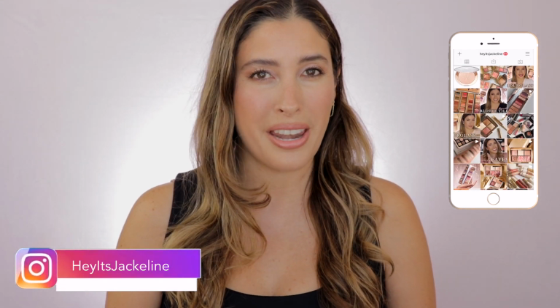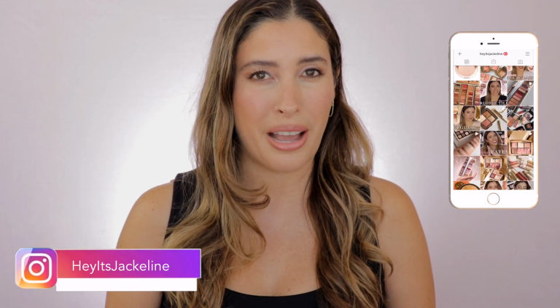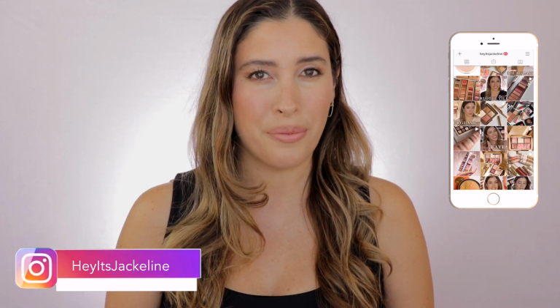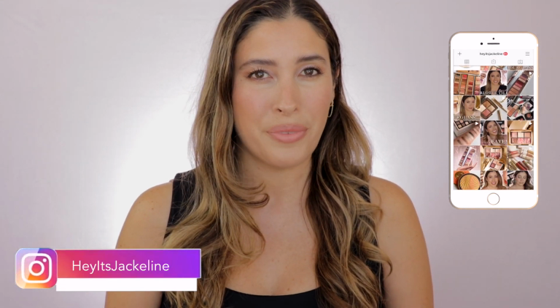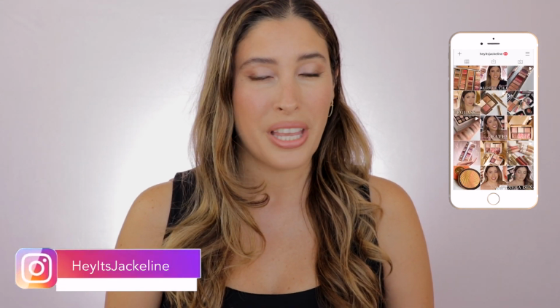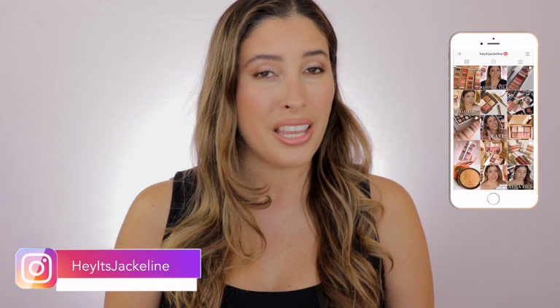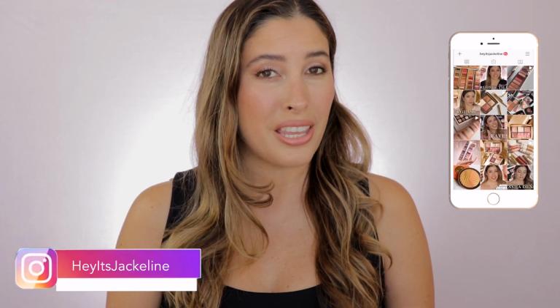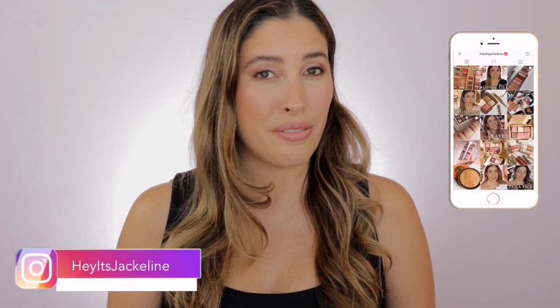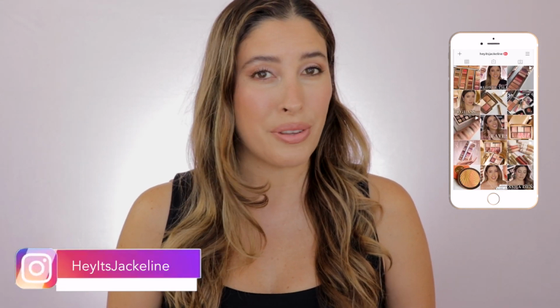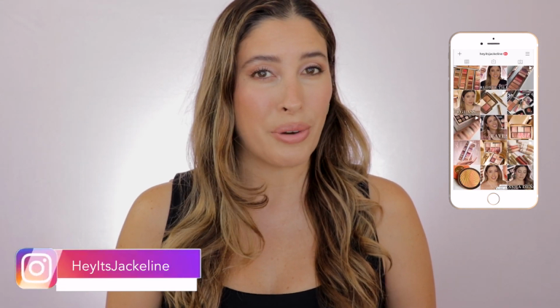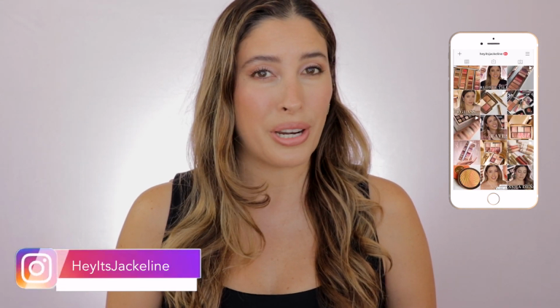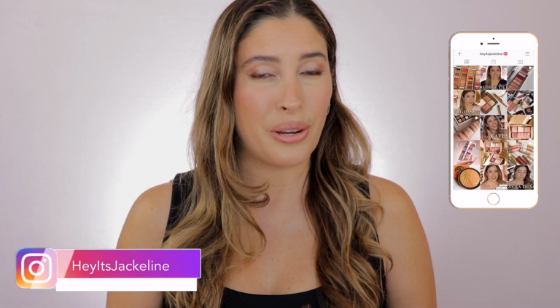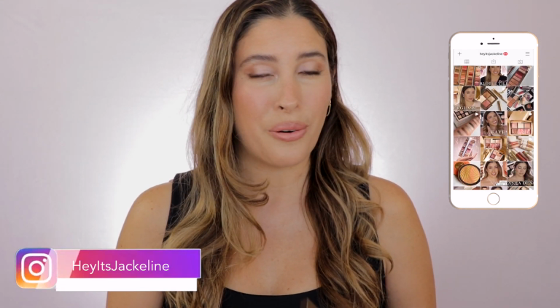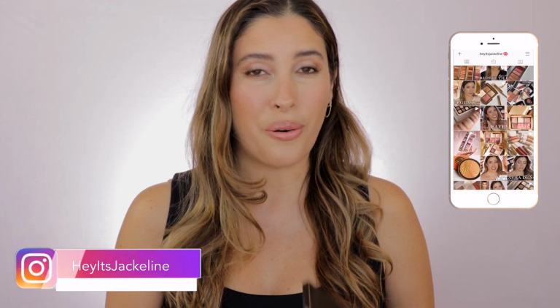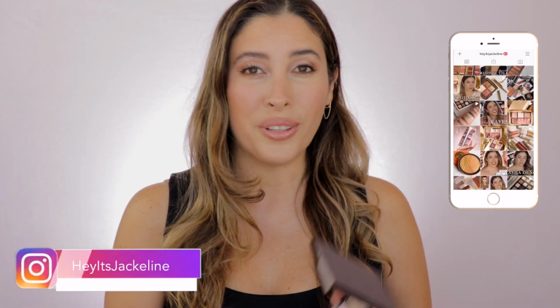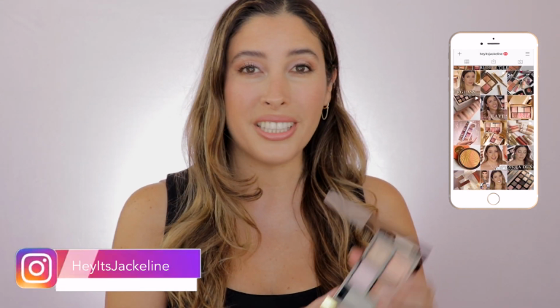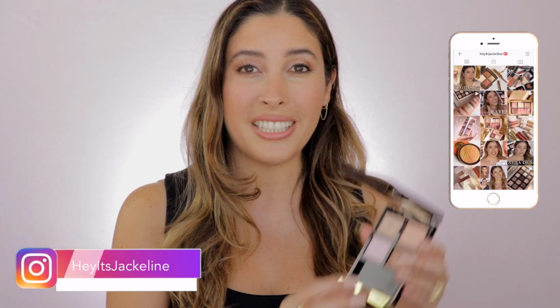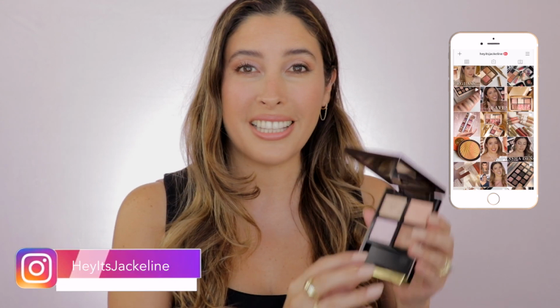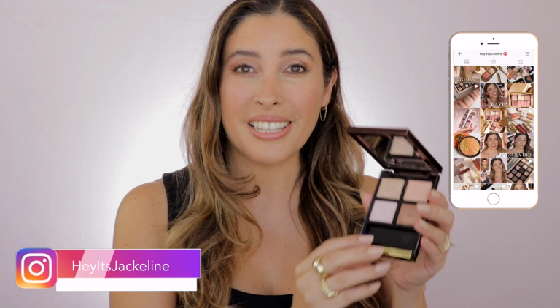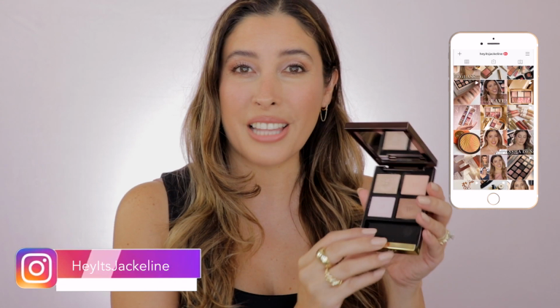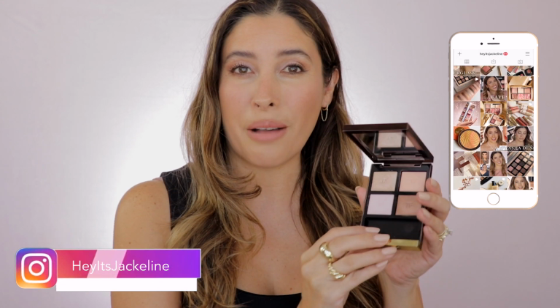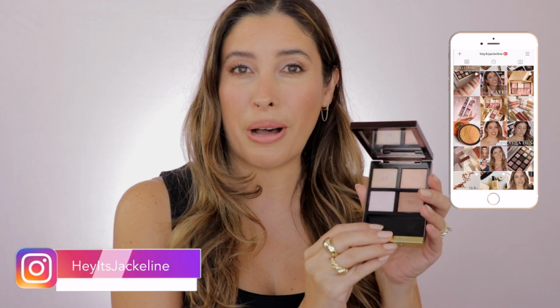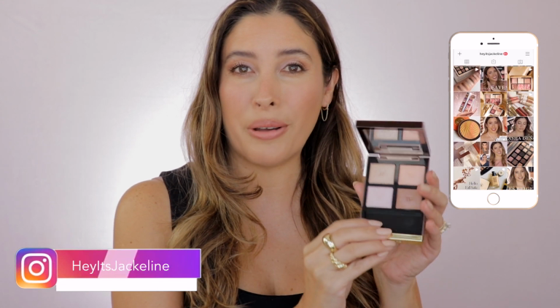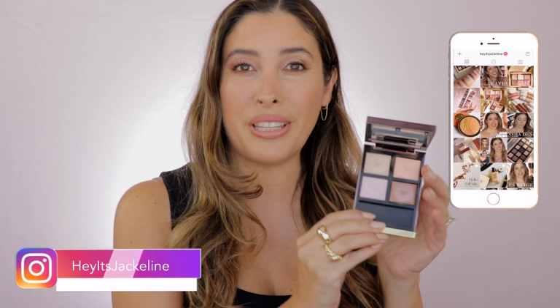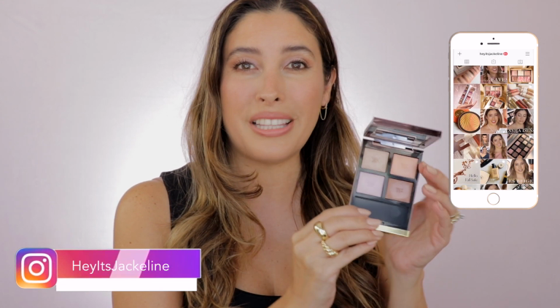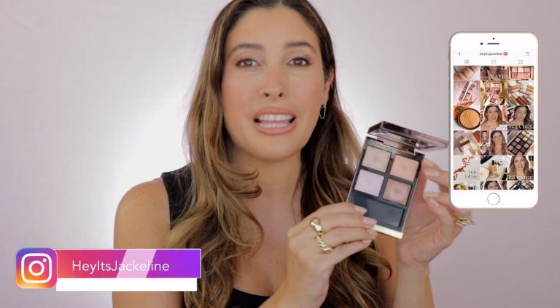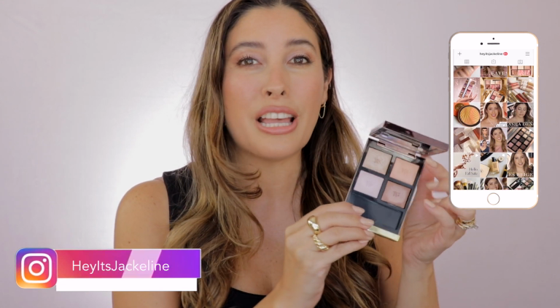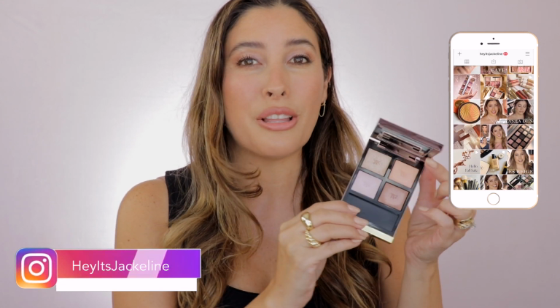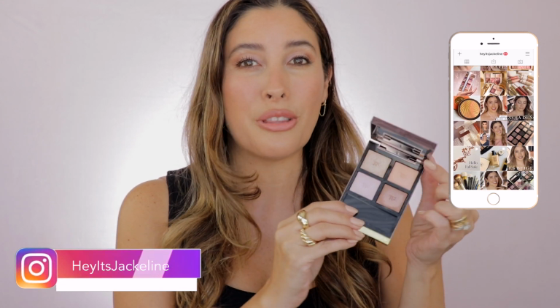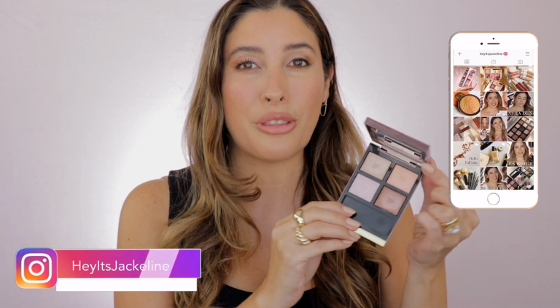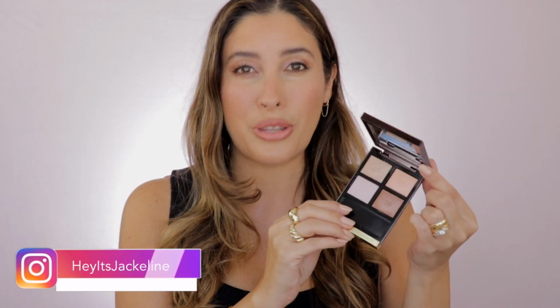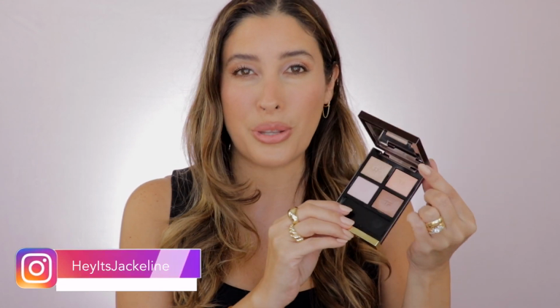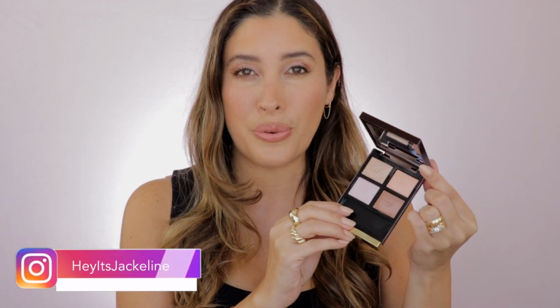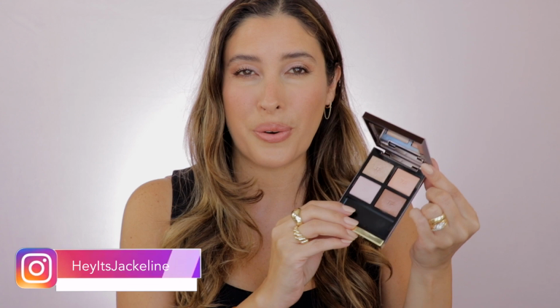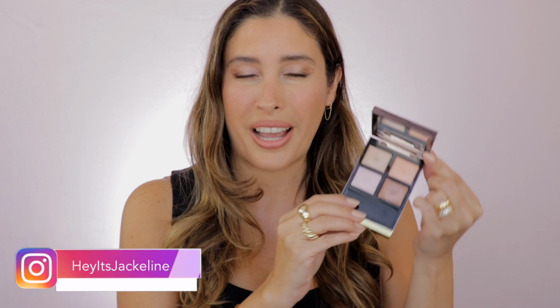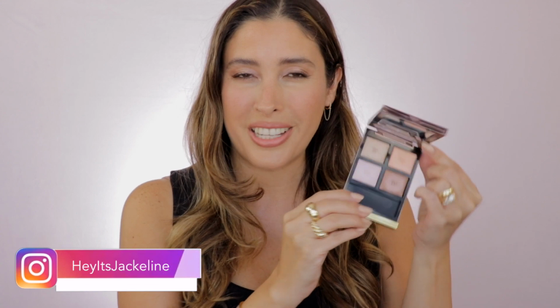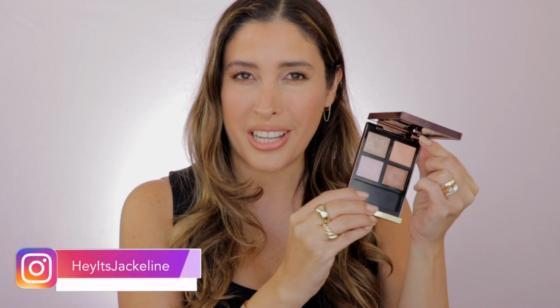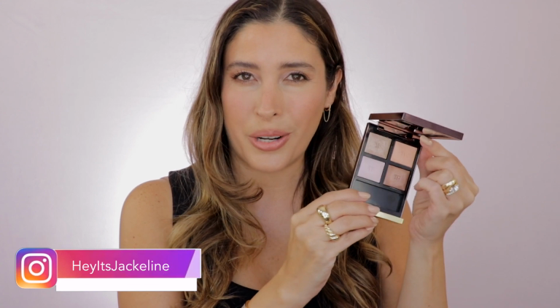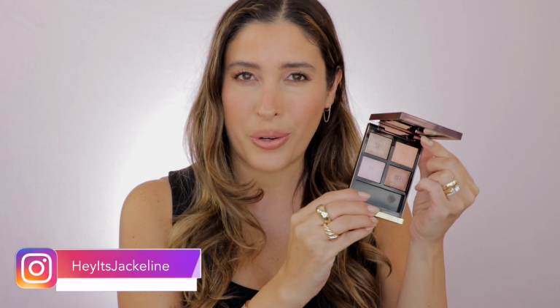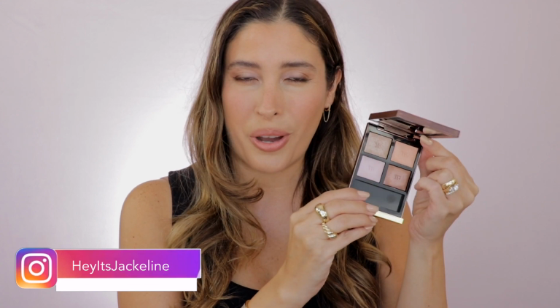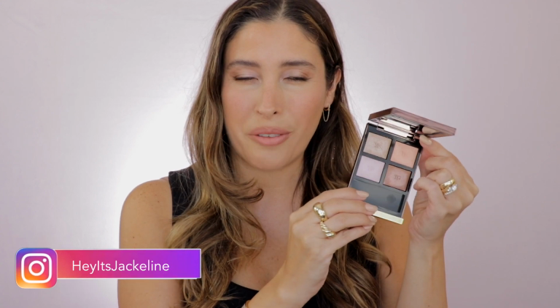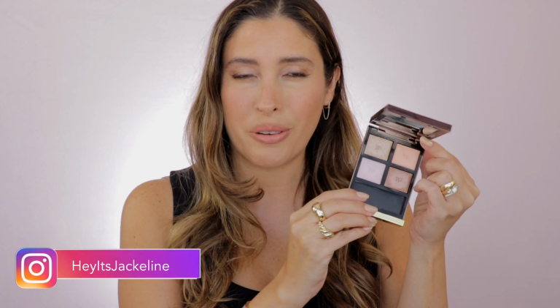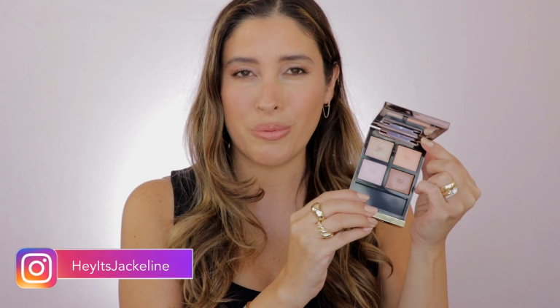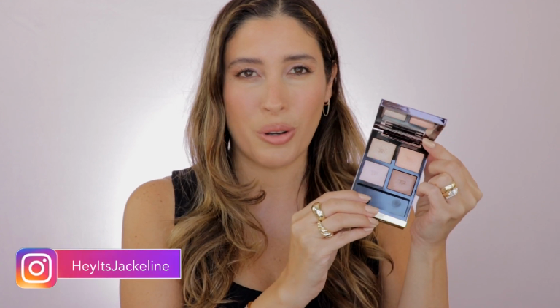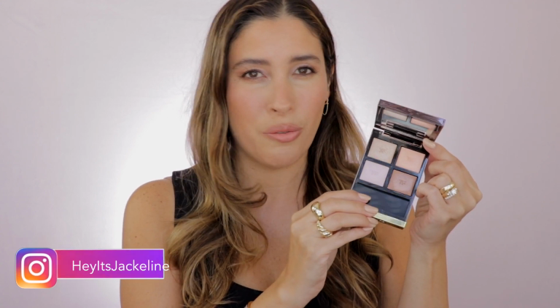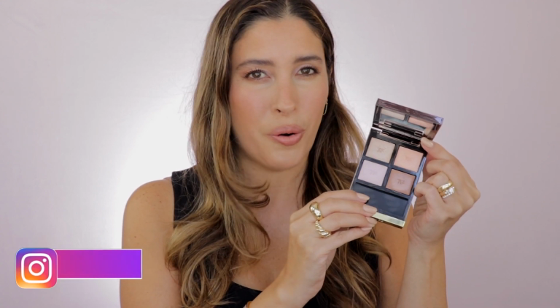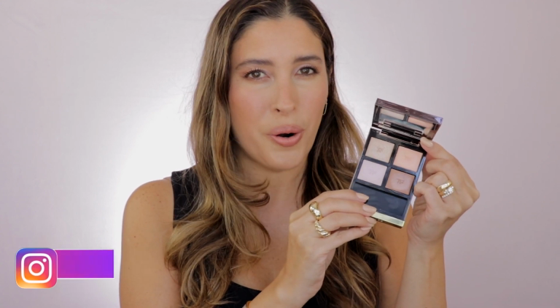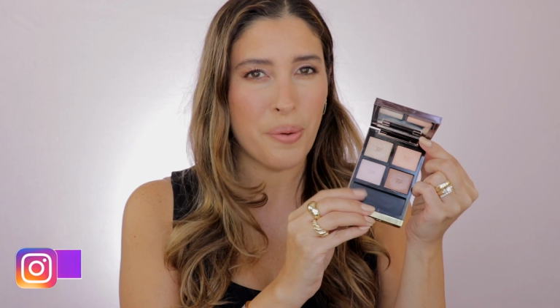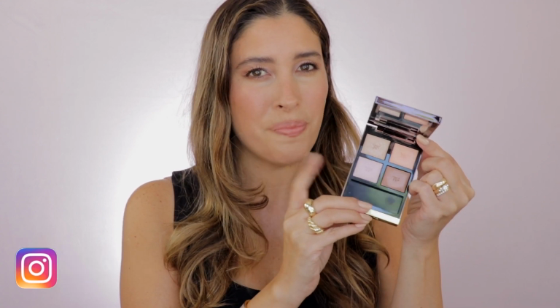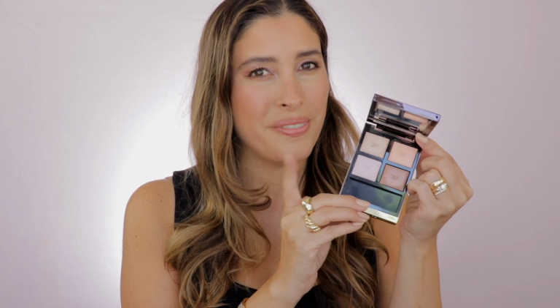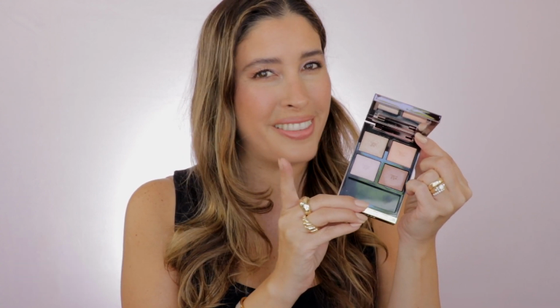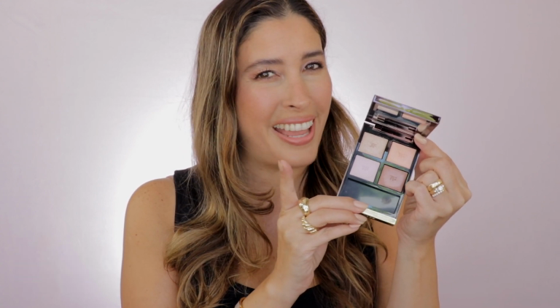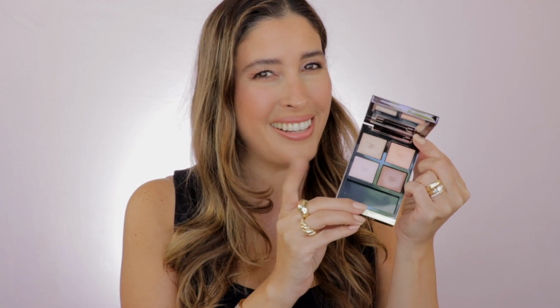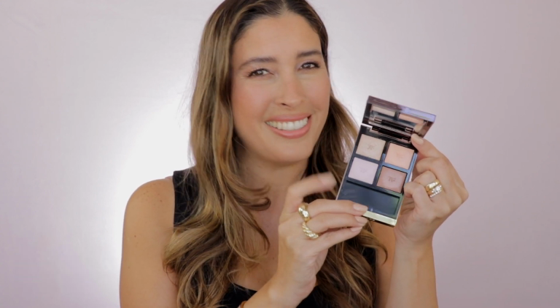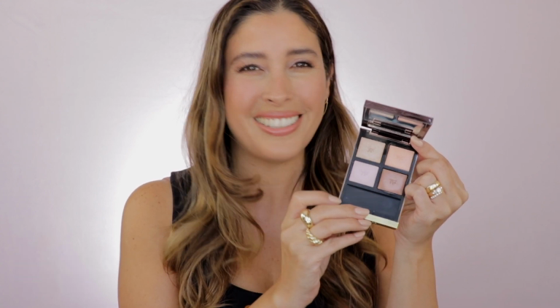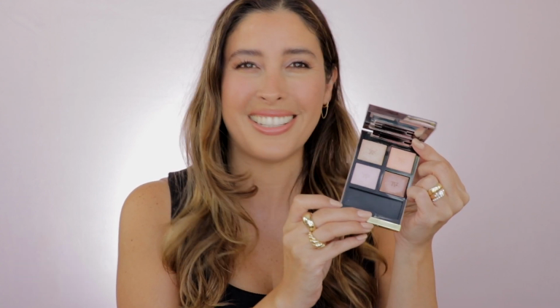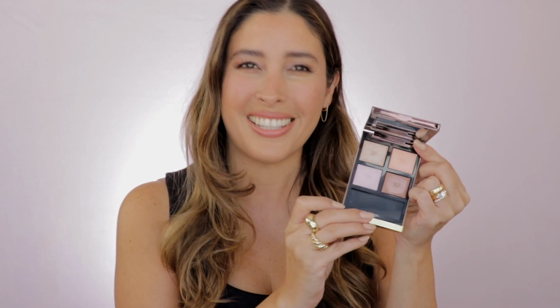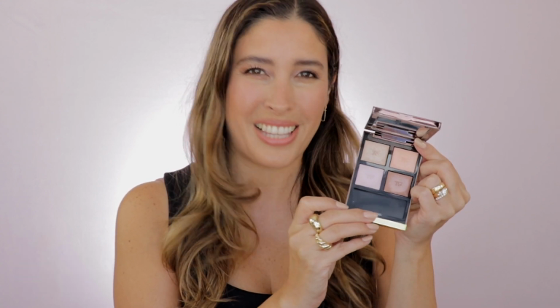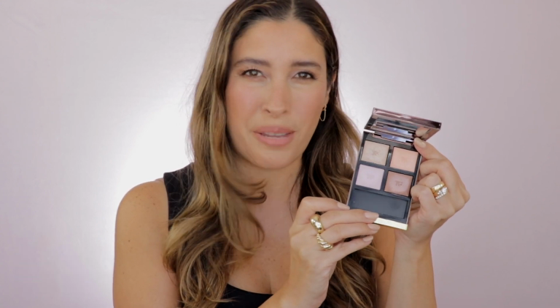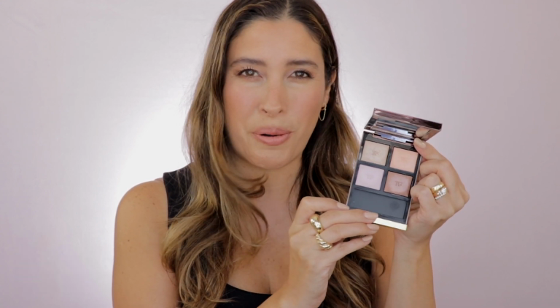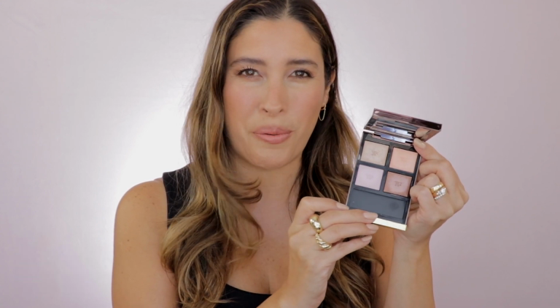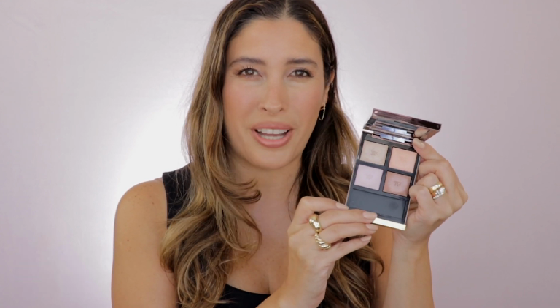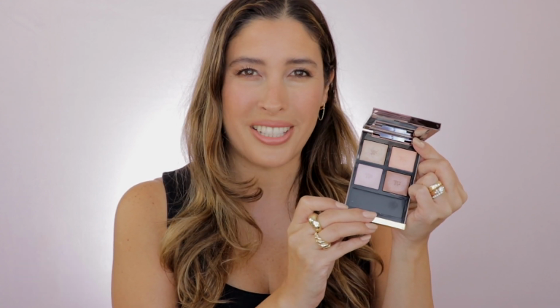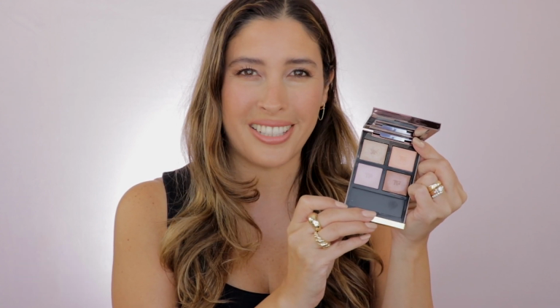And now, if you want to know all the details about this new eyeshadow quad from Tom Ford, then just keep on watching.